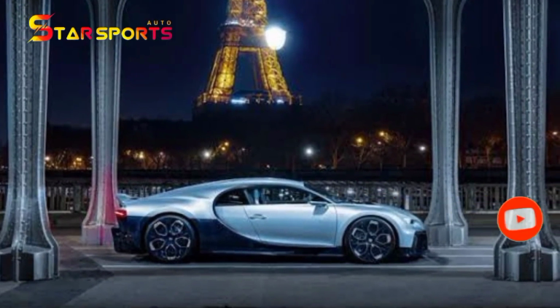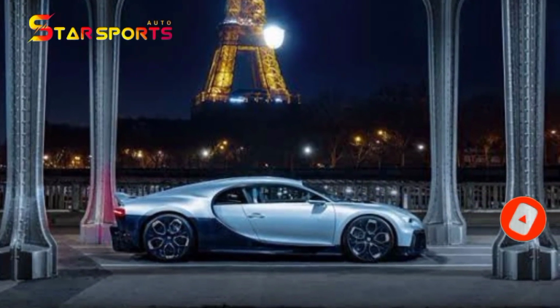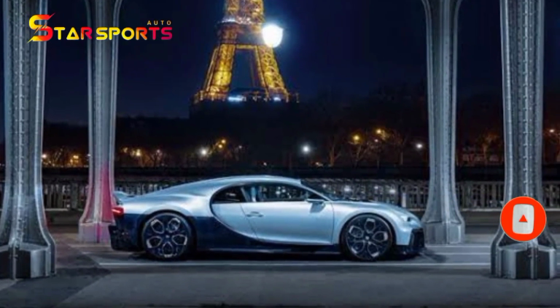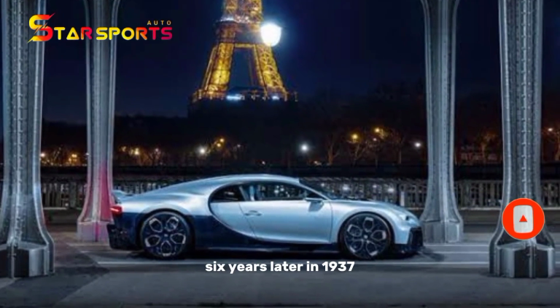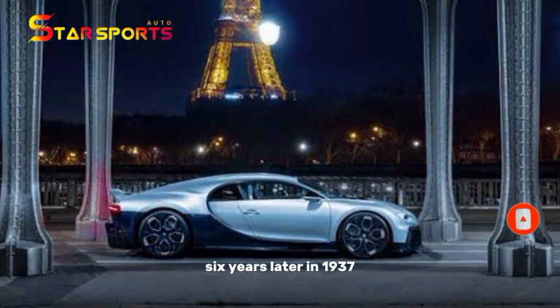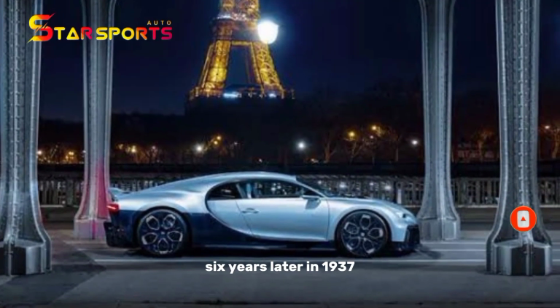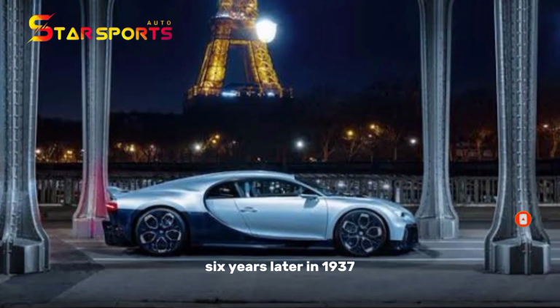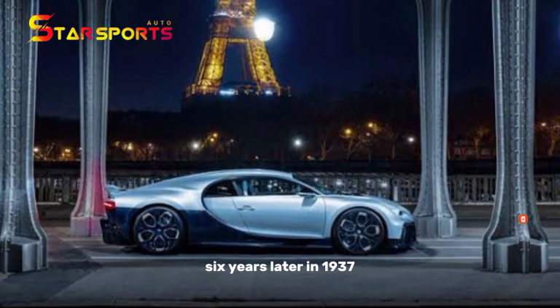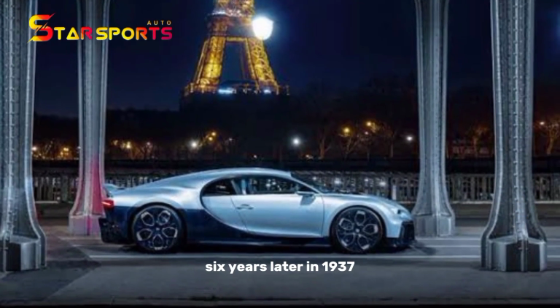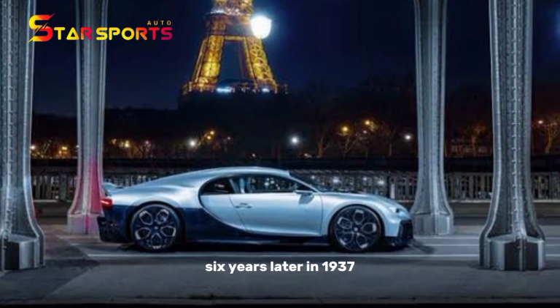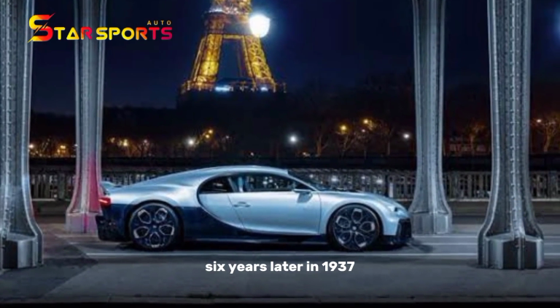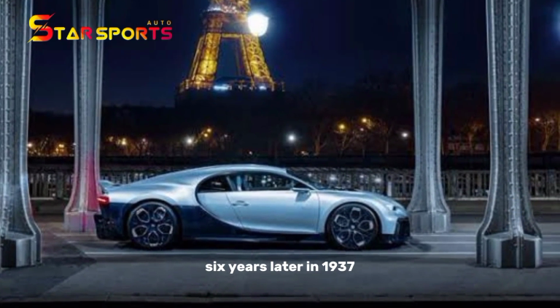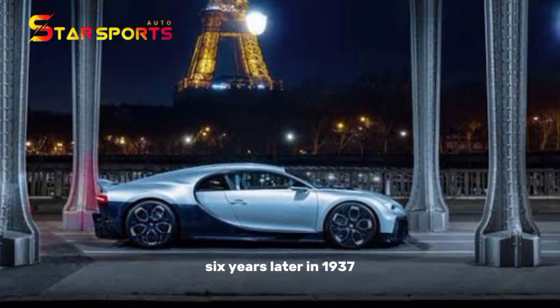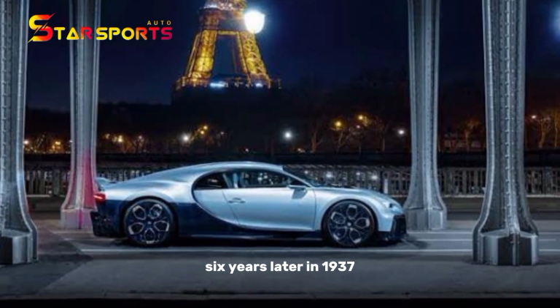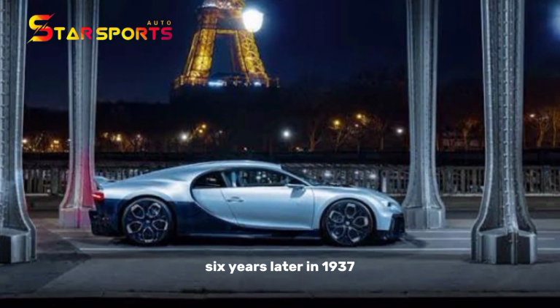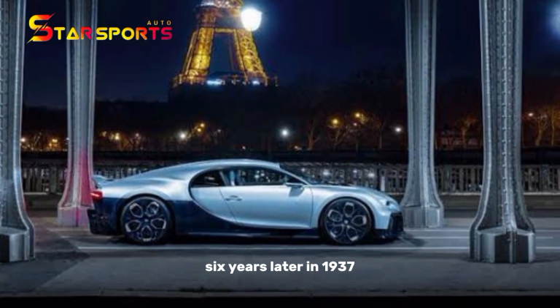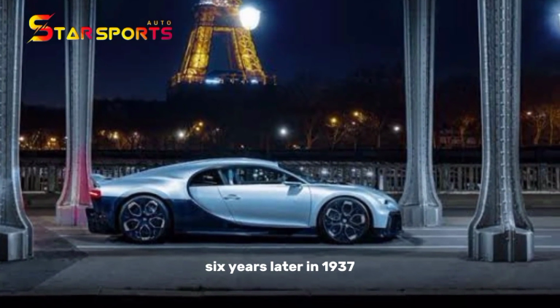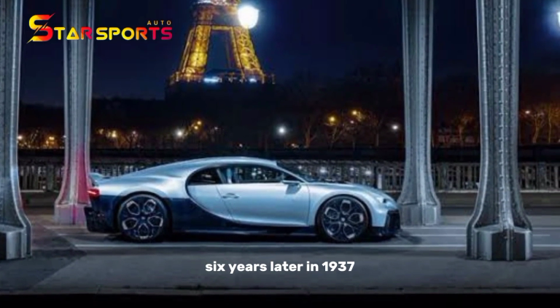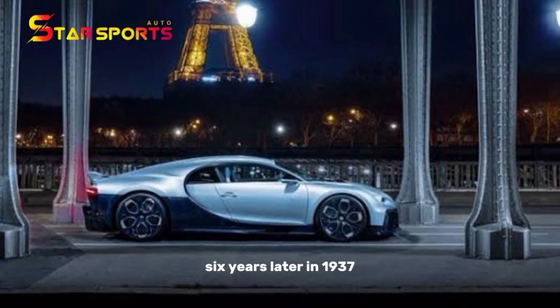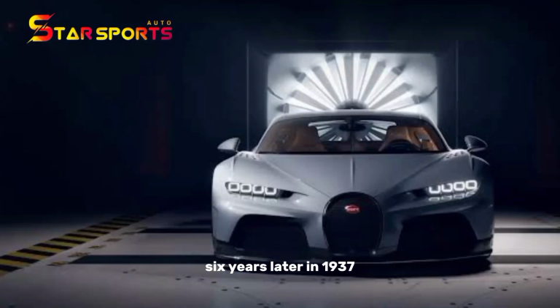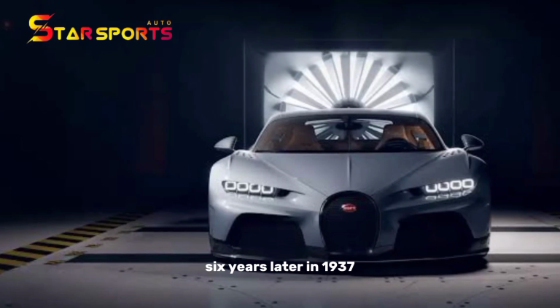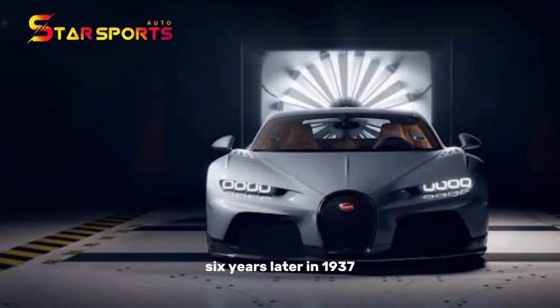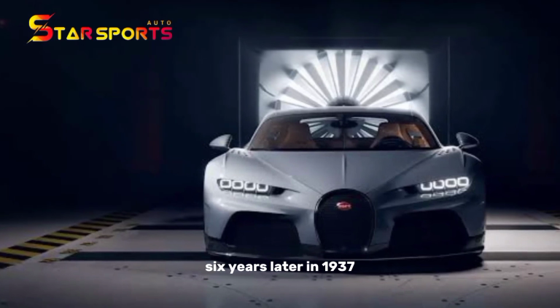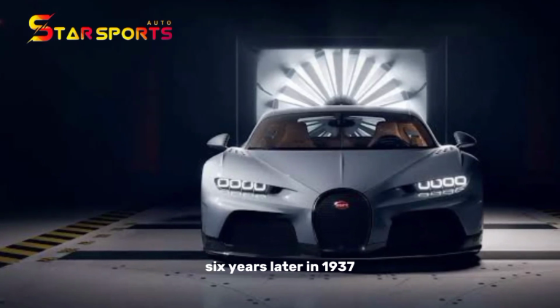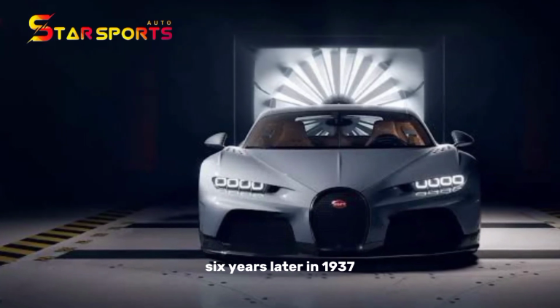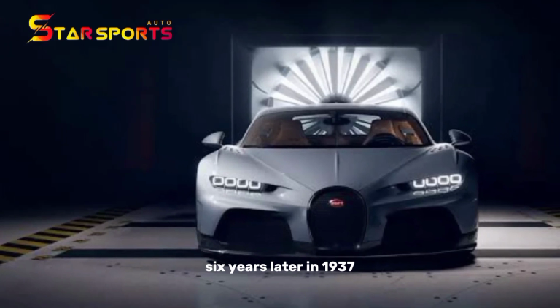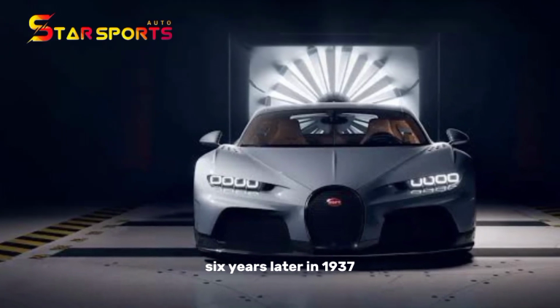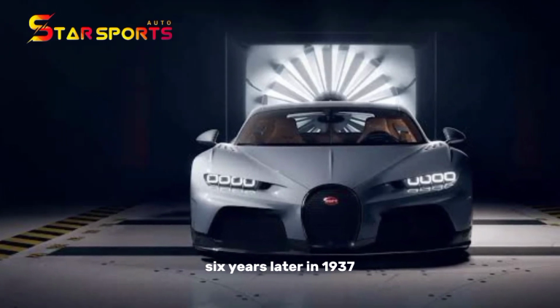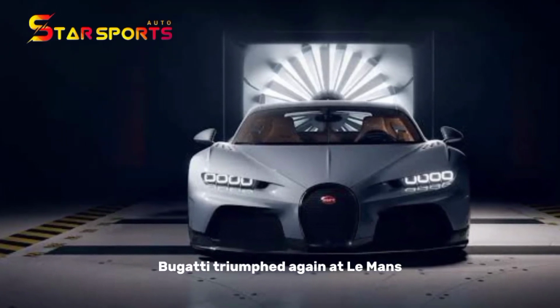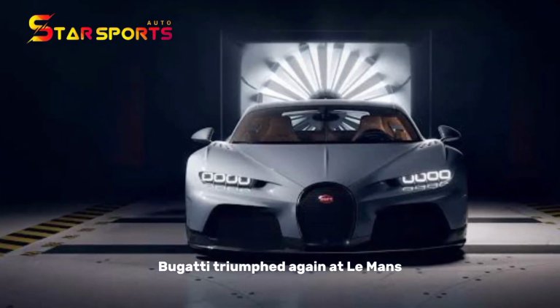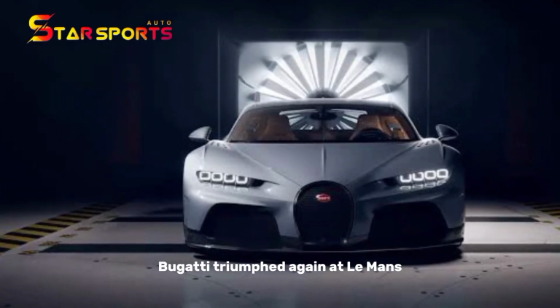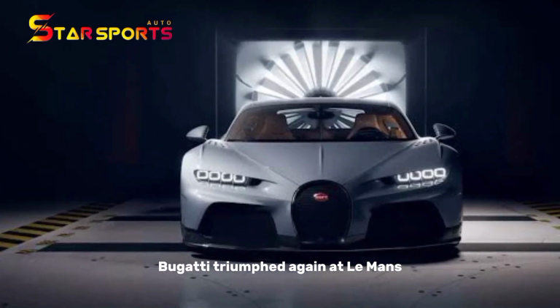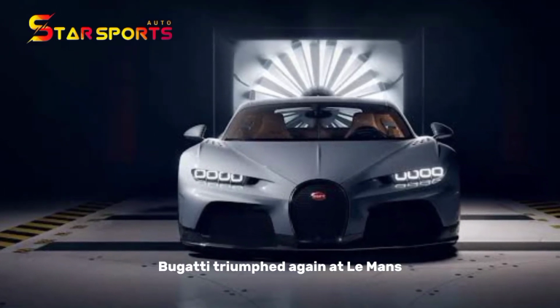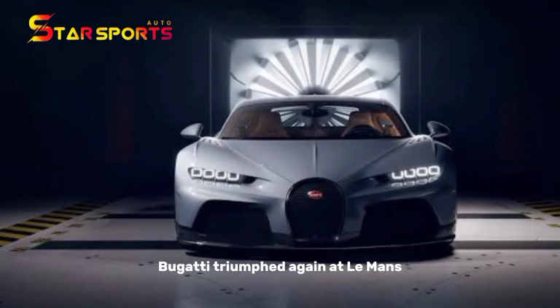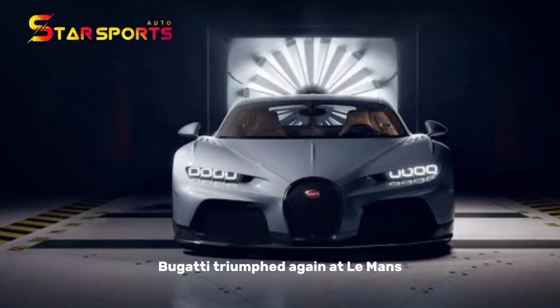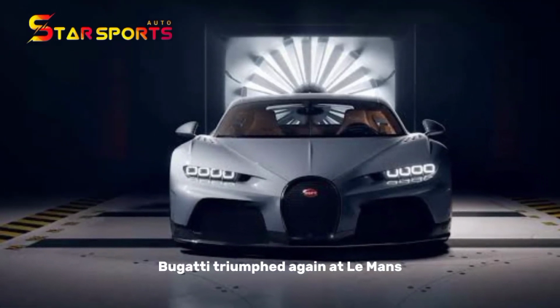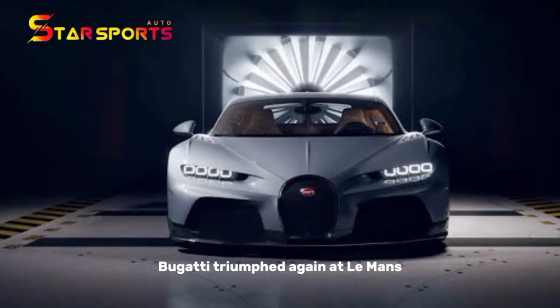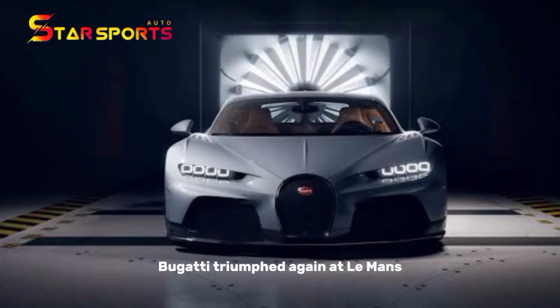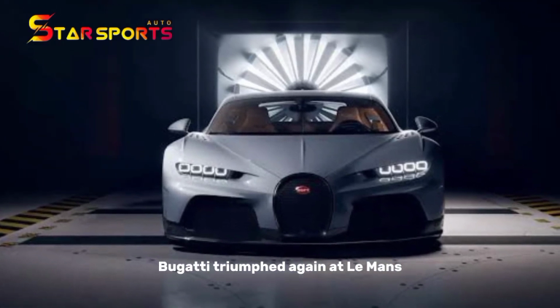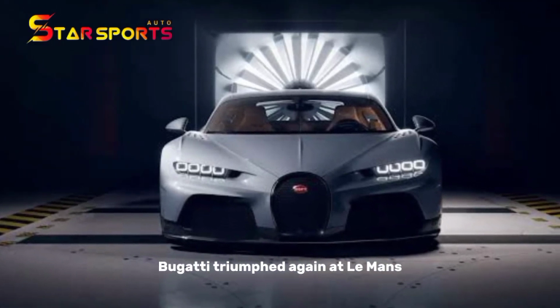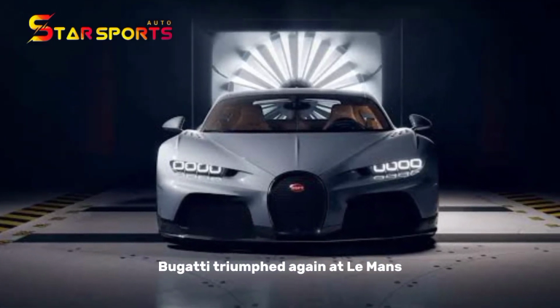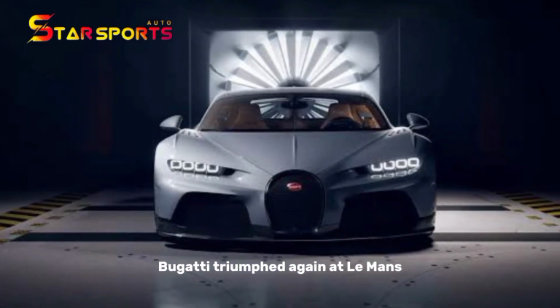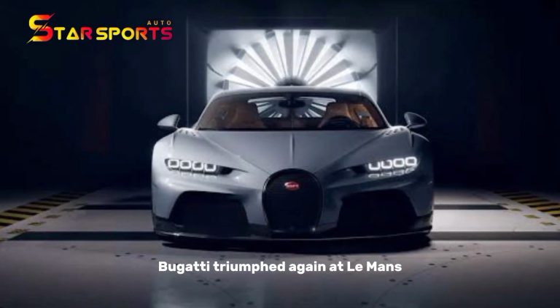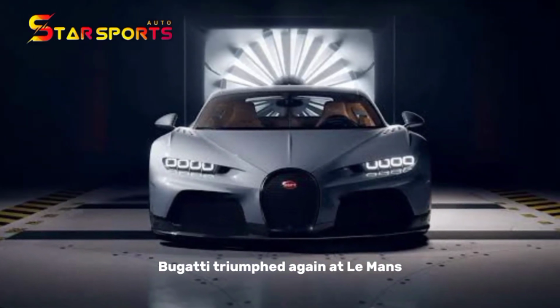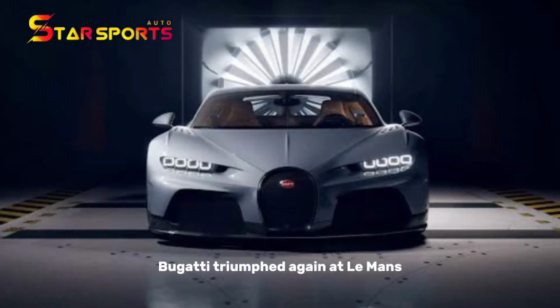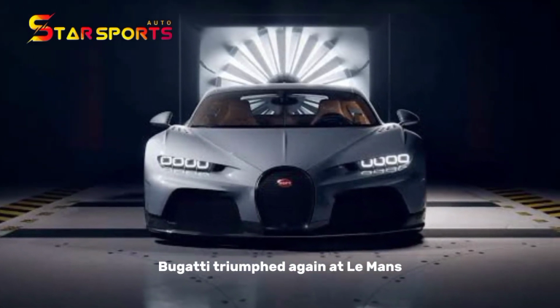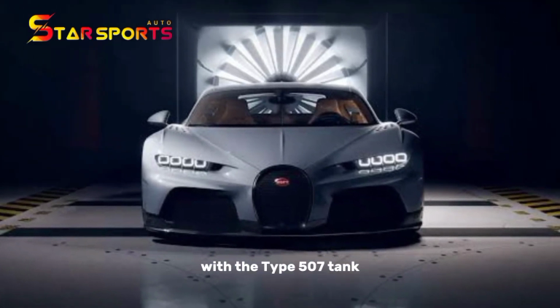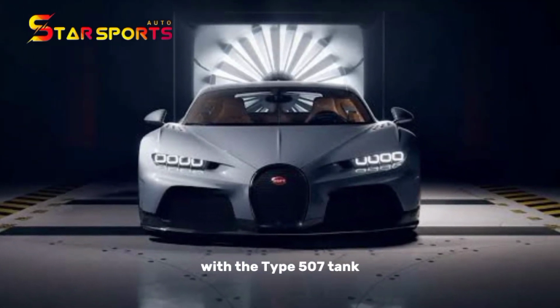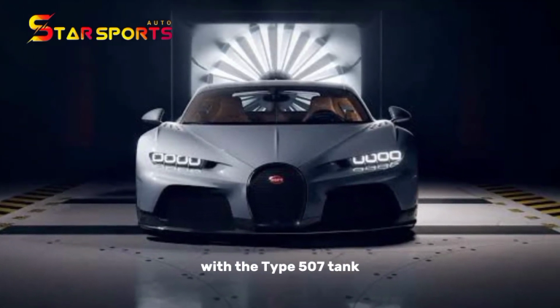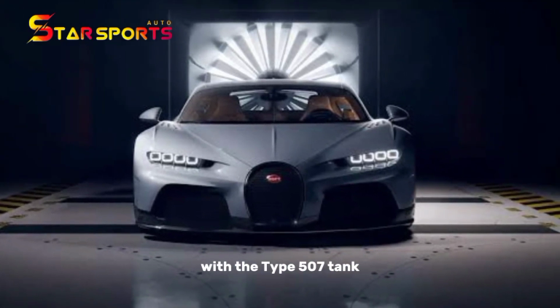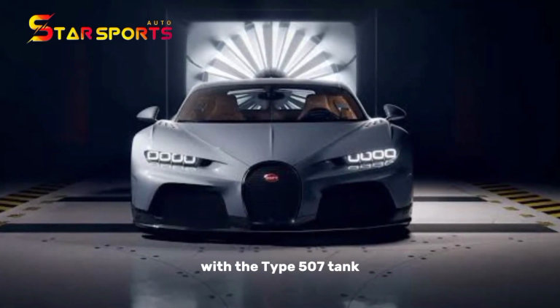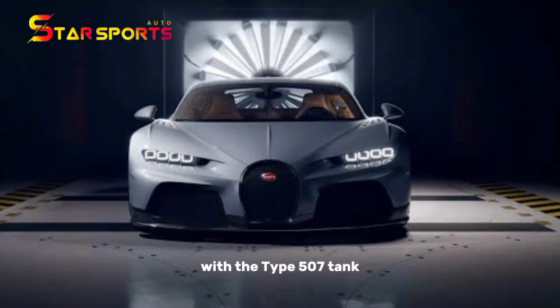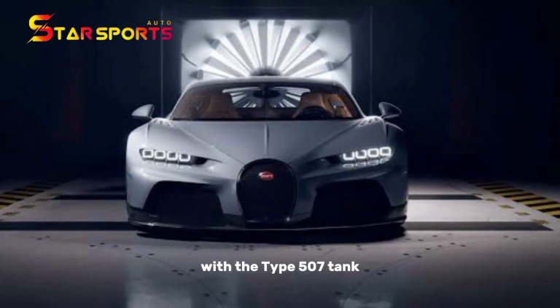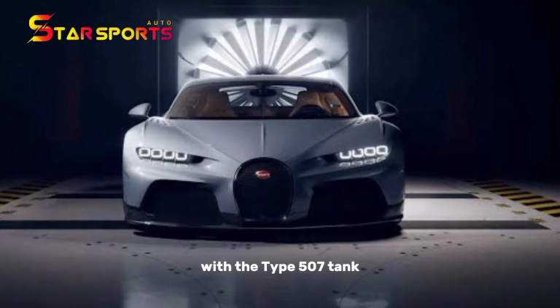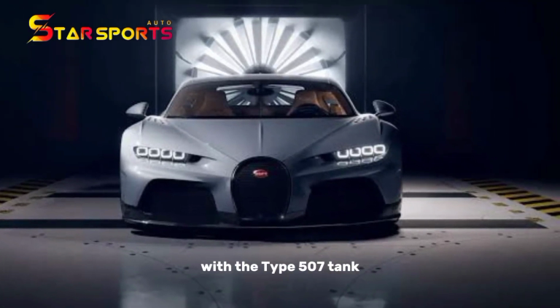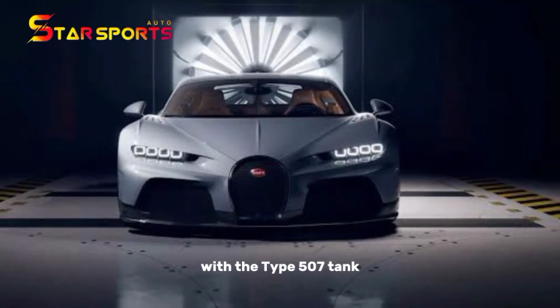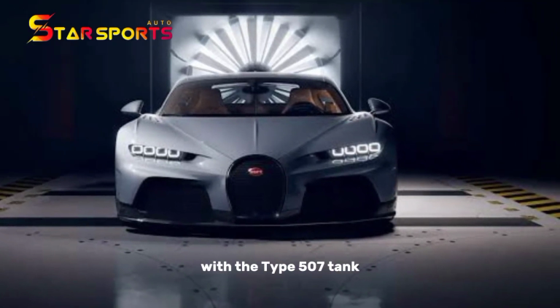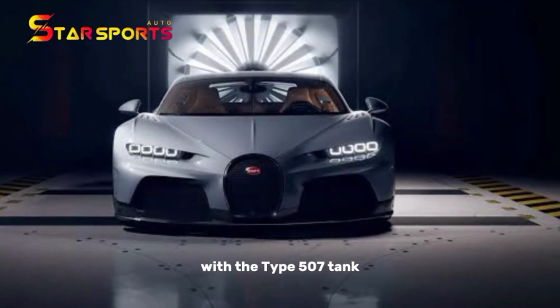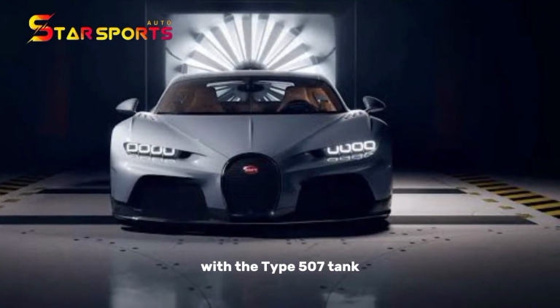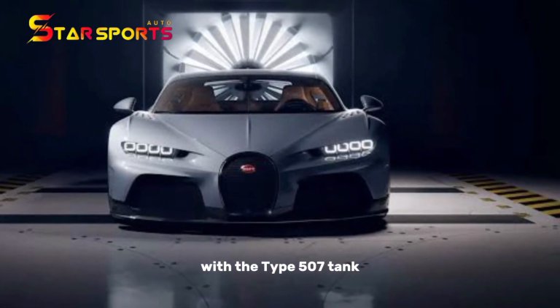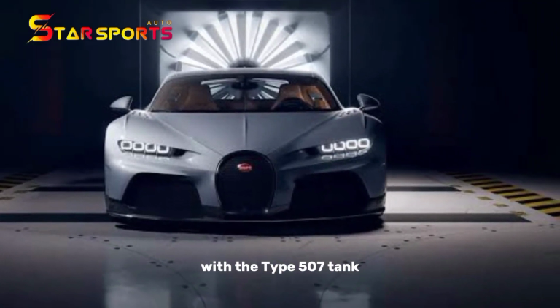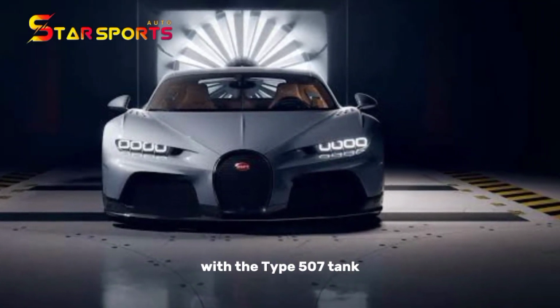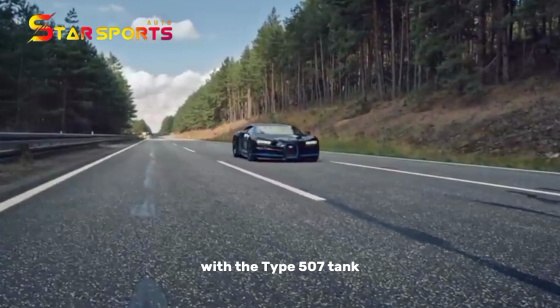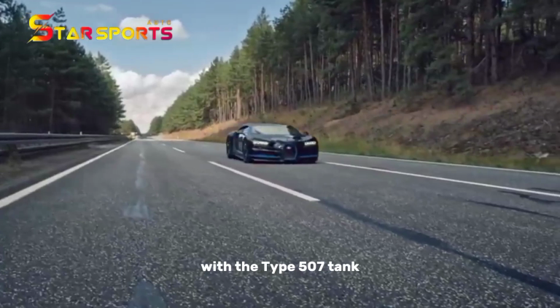Six years later, in 1937, Bugatti triumphed again at Le Mans with the Type 57 Tank.